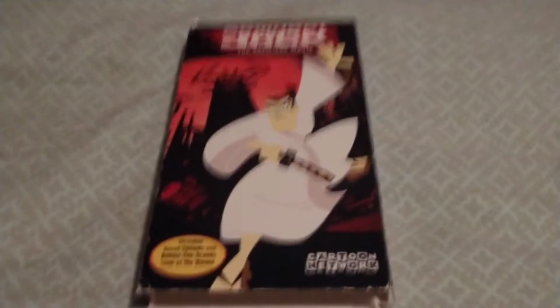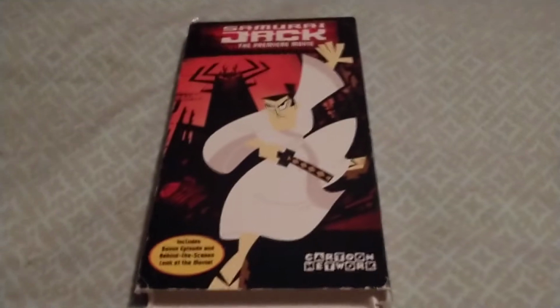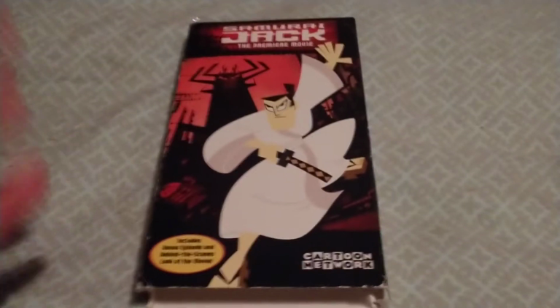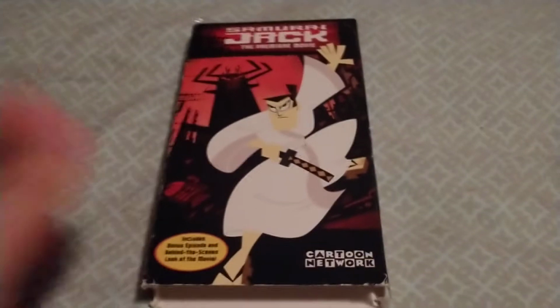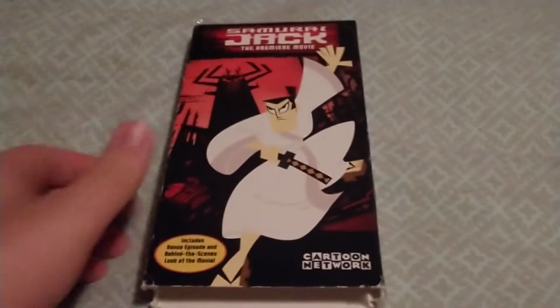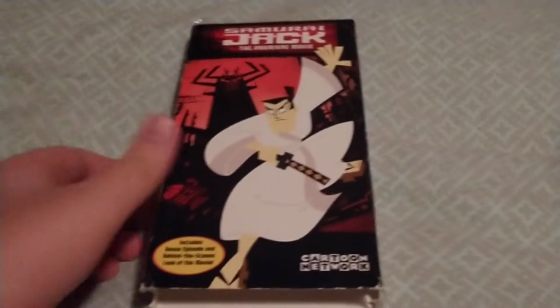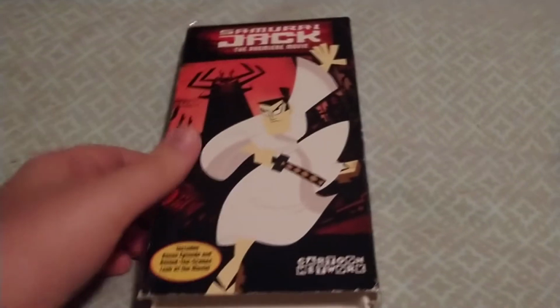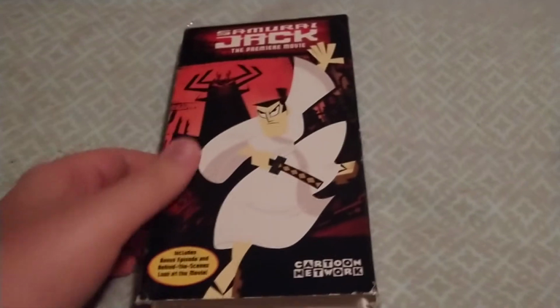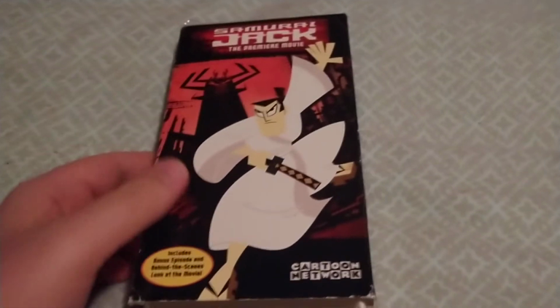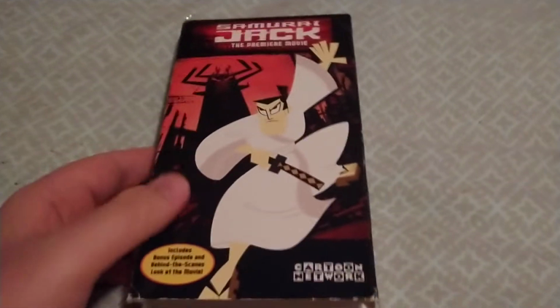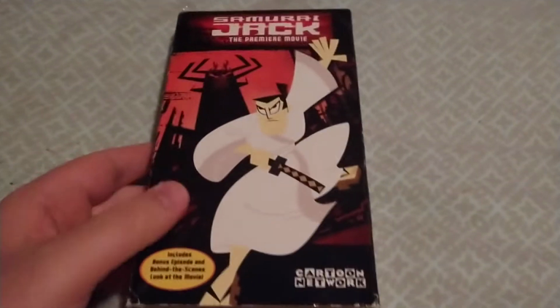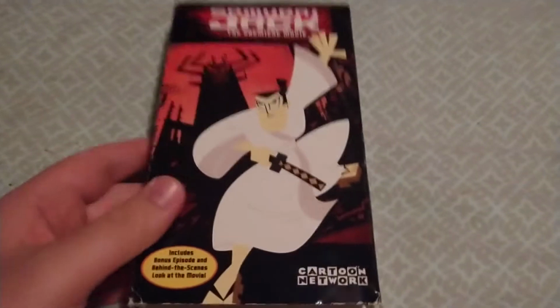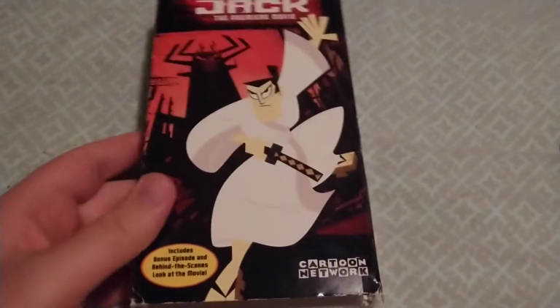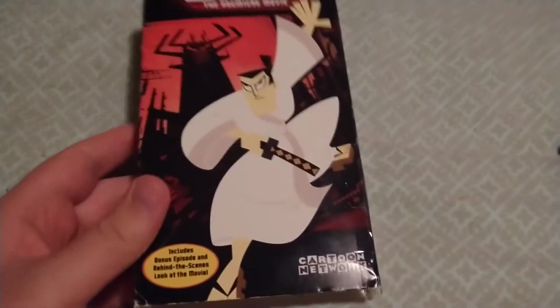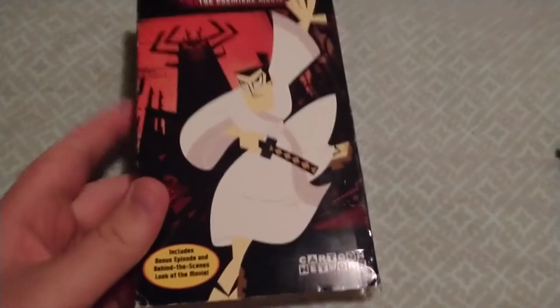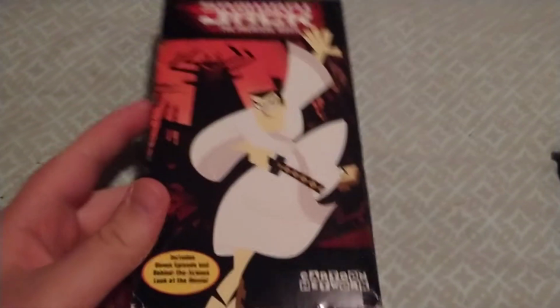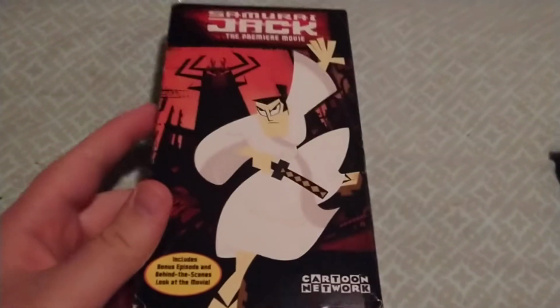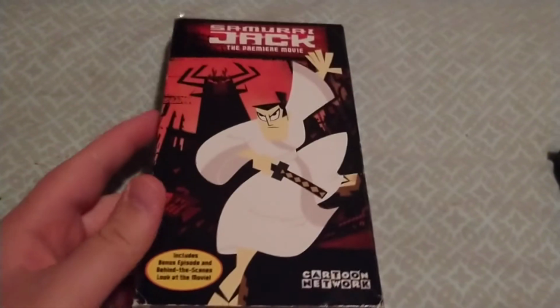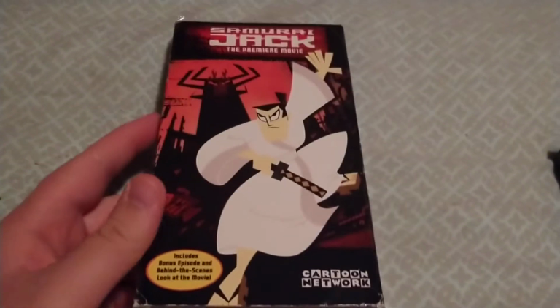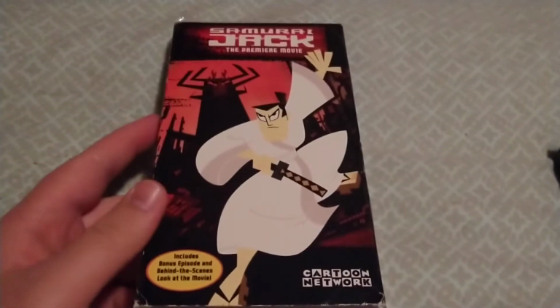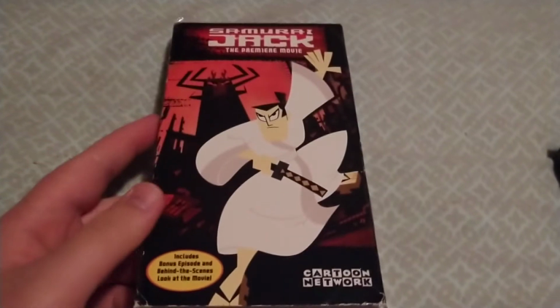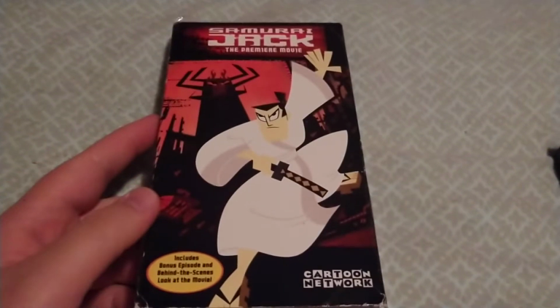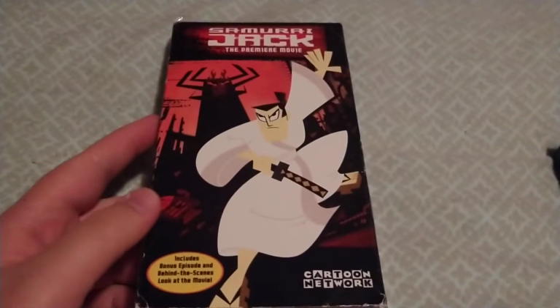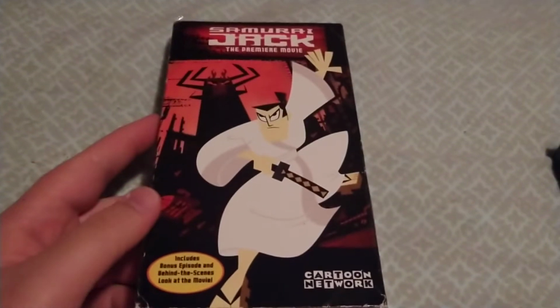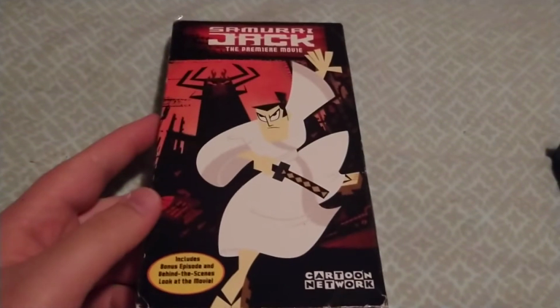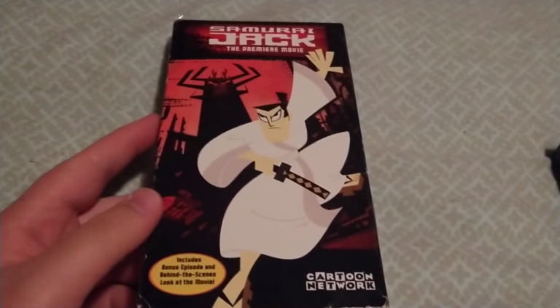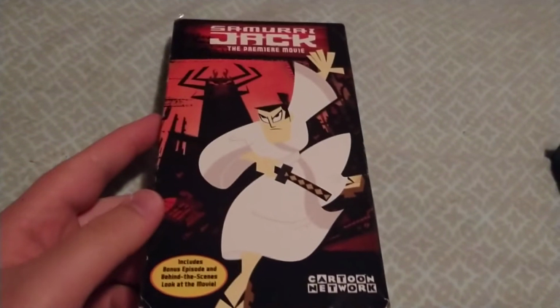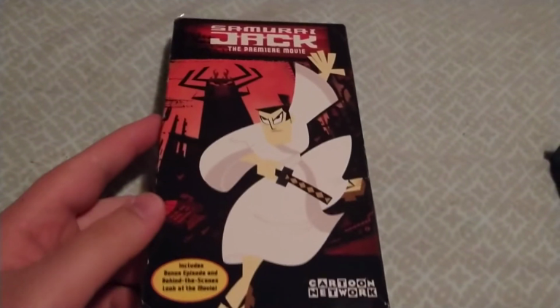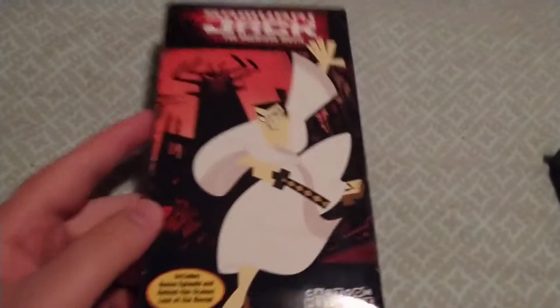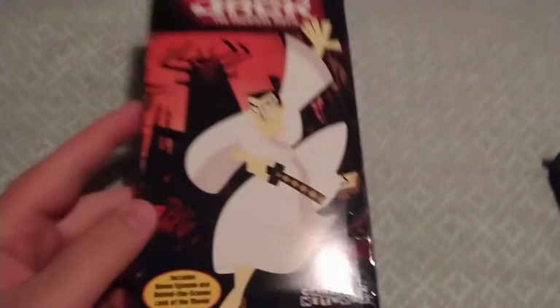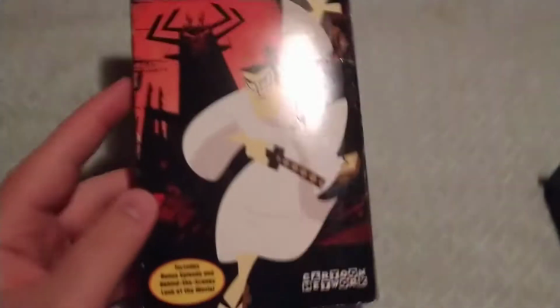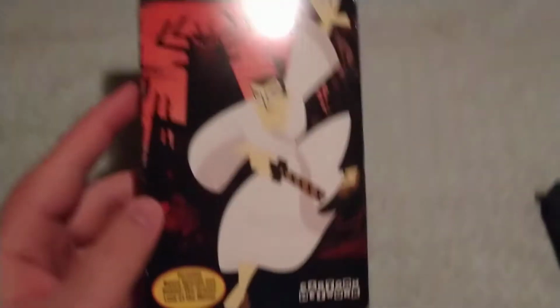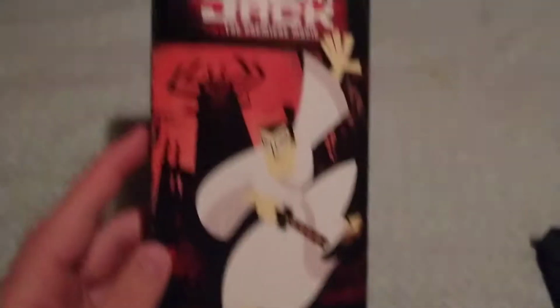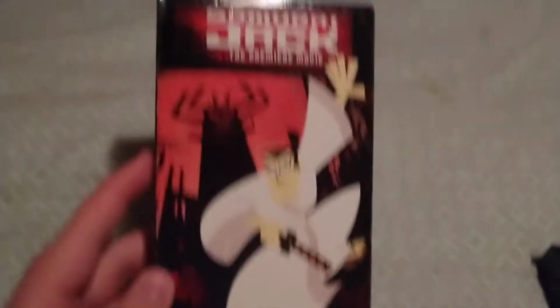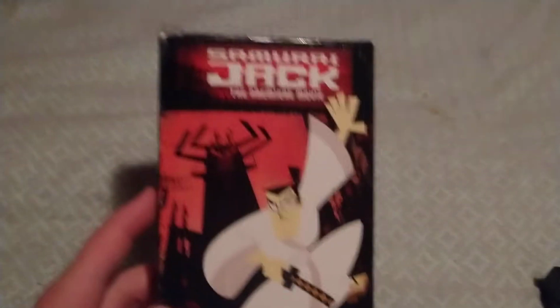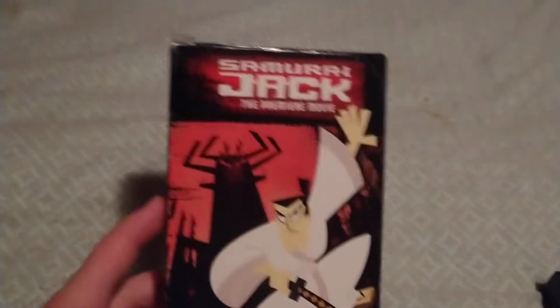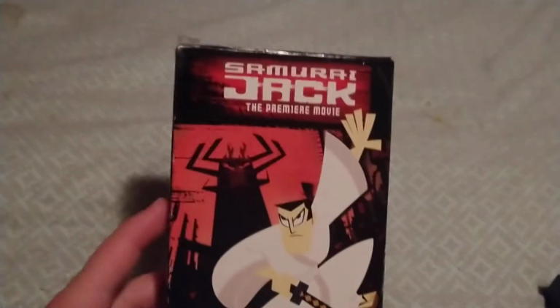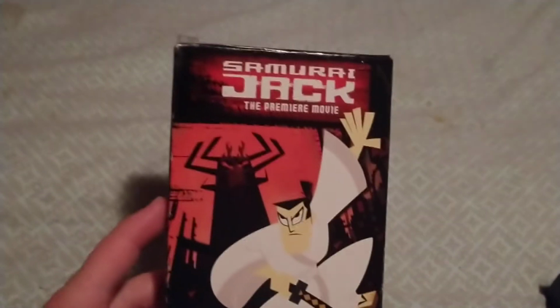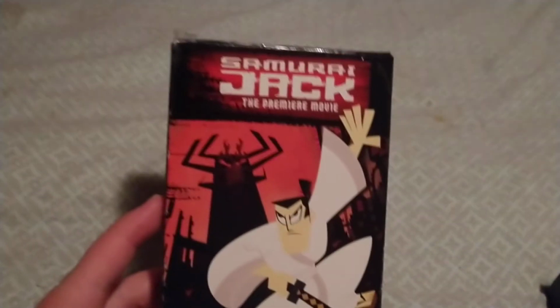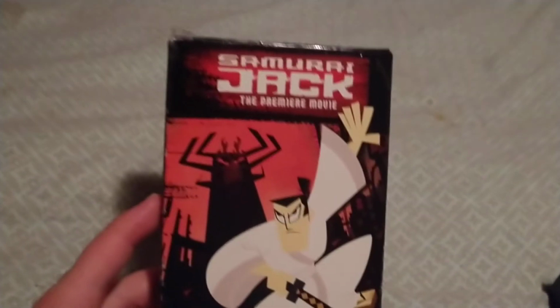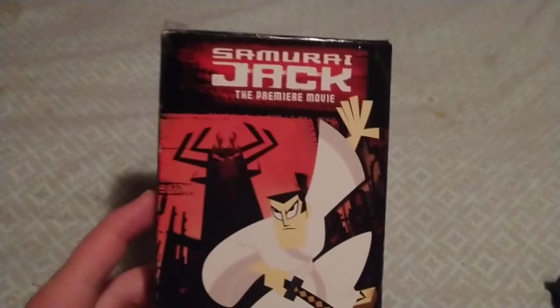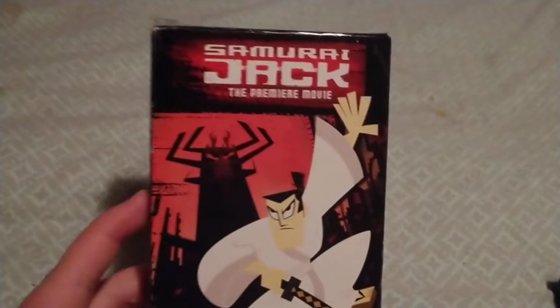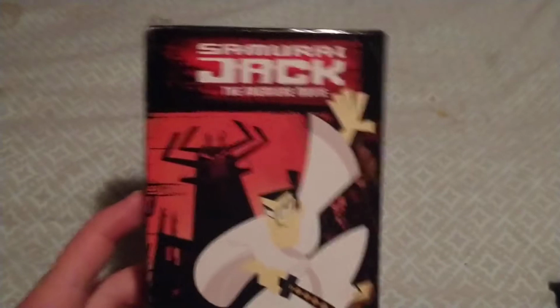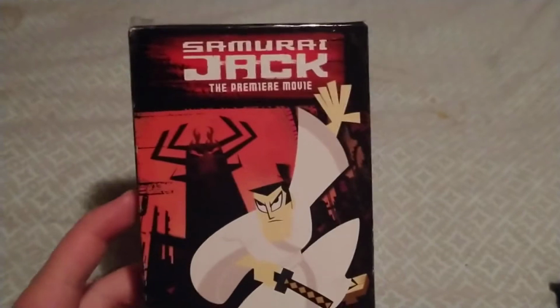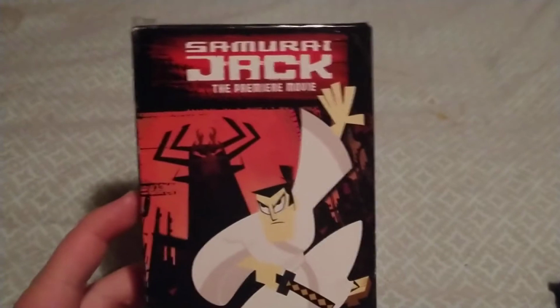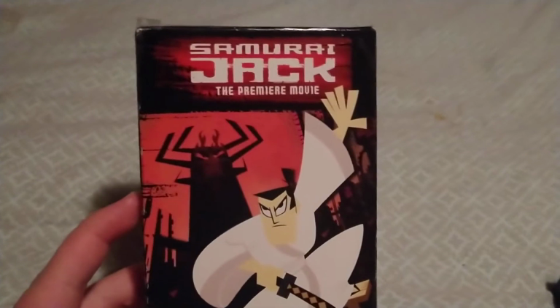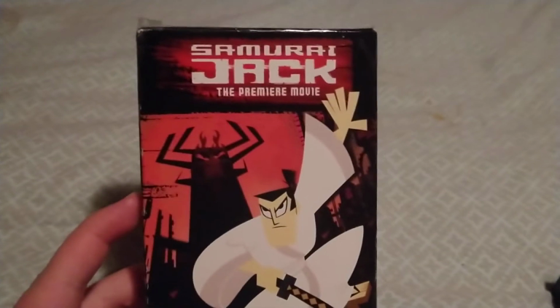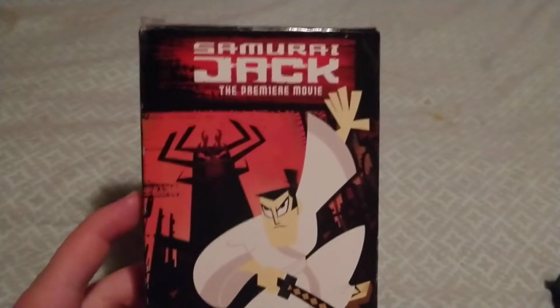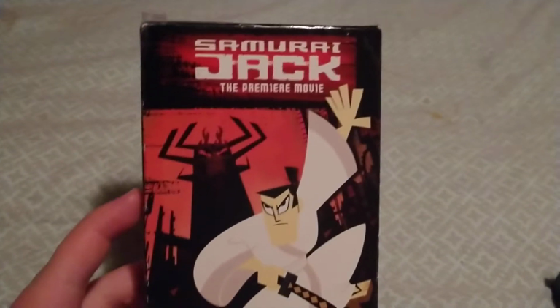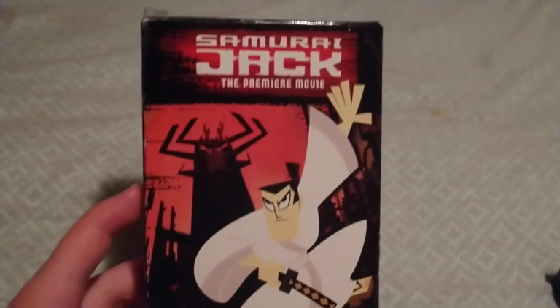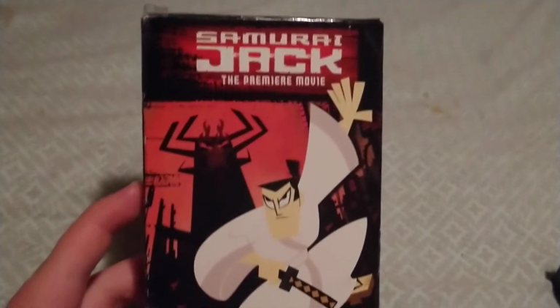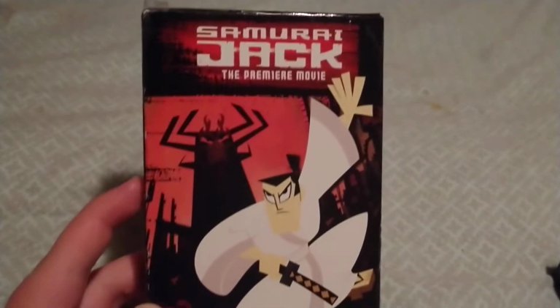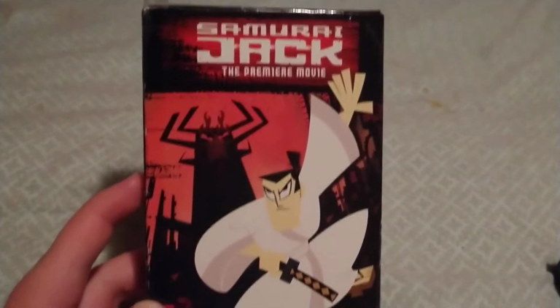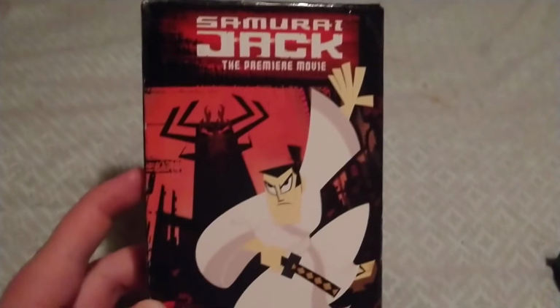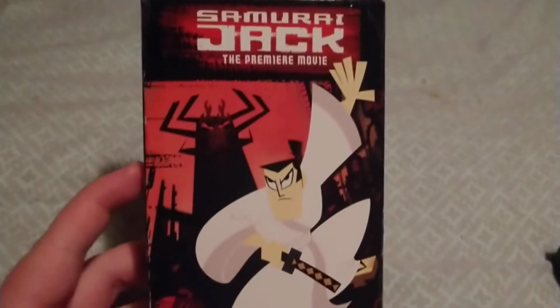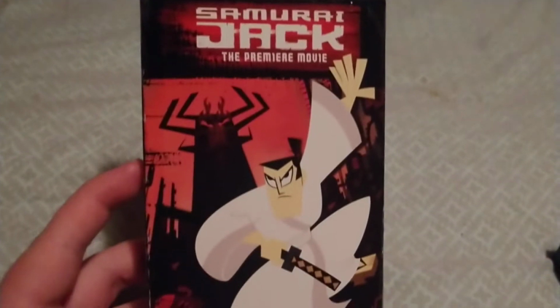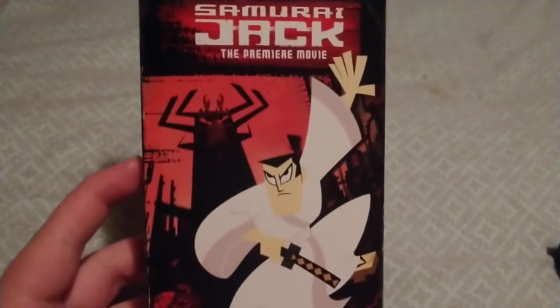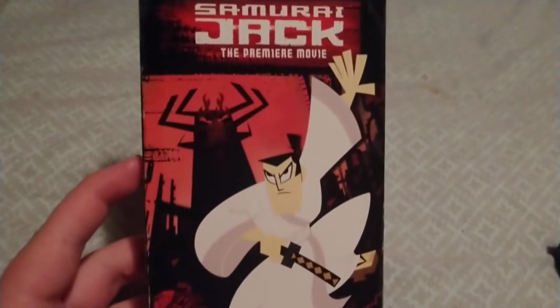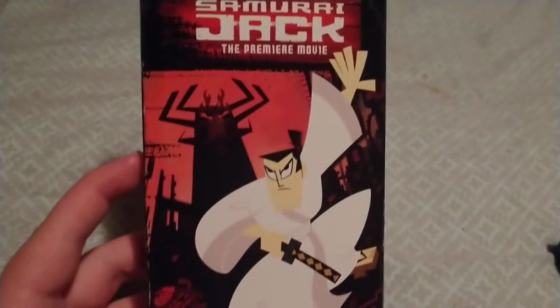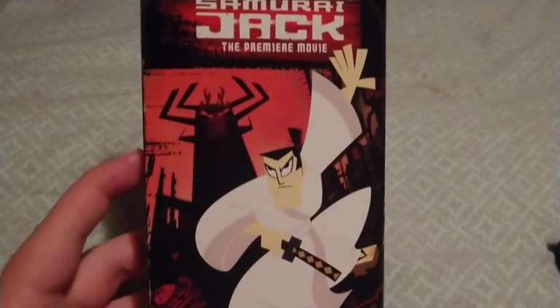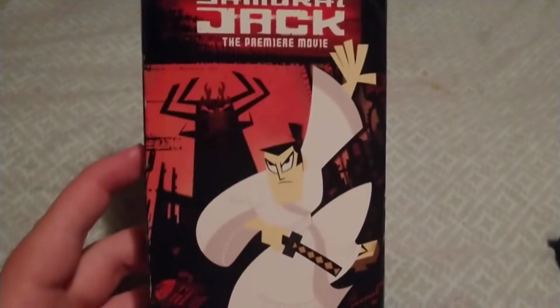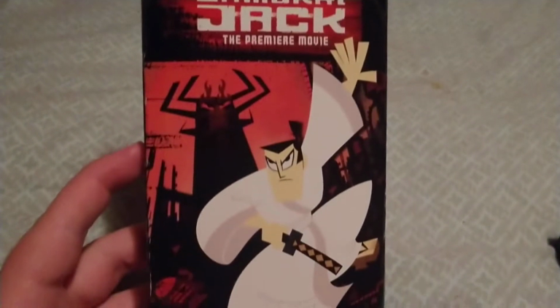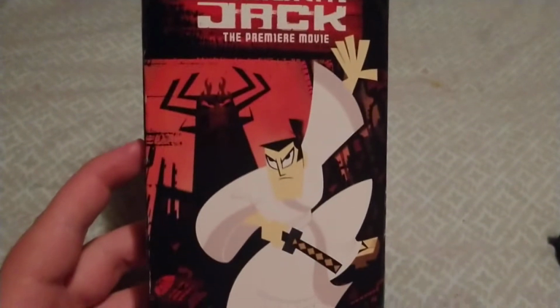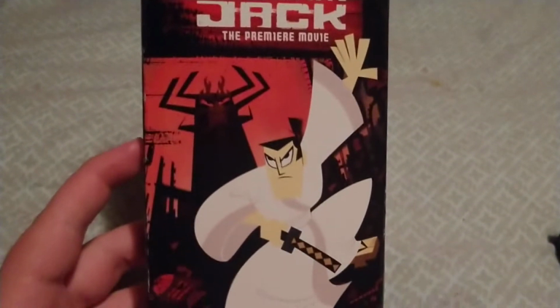Welcome to Zack's DVD collection. Today we are going to be looking at Samurai Jack the premiere movie.